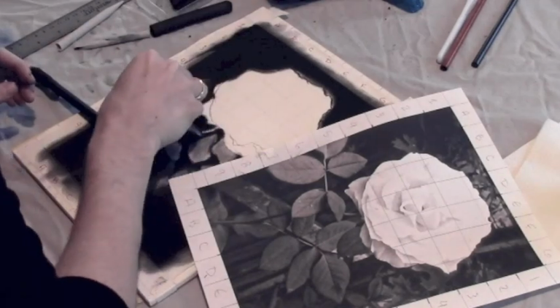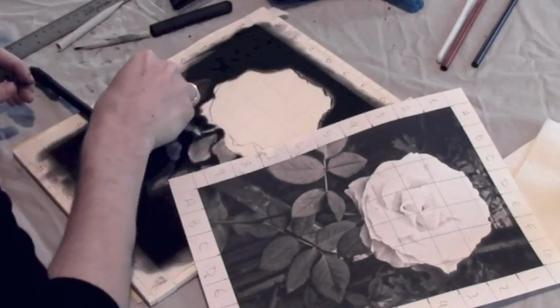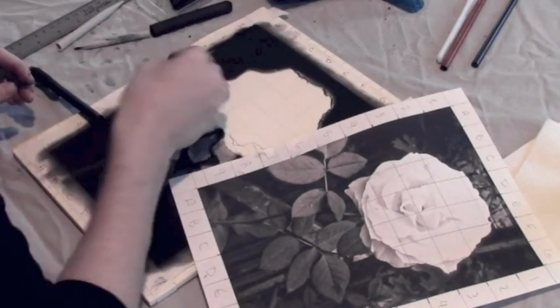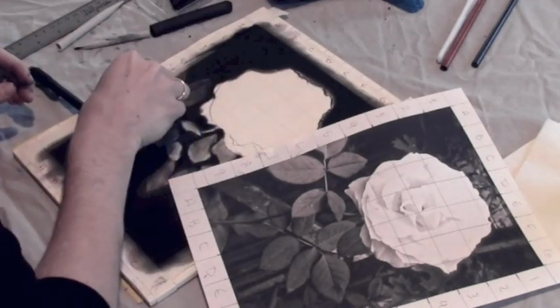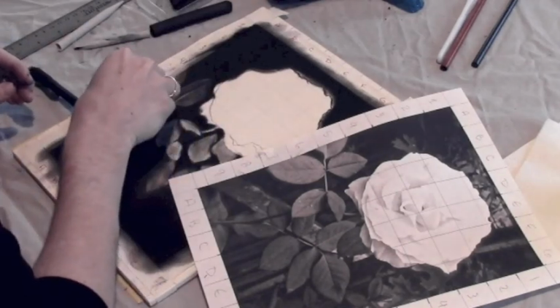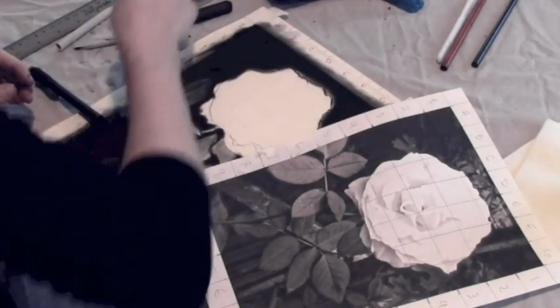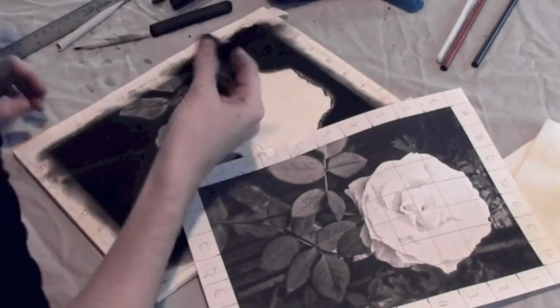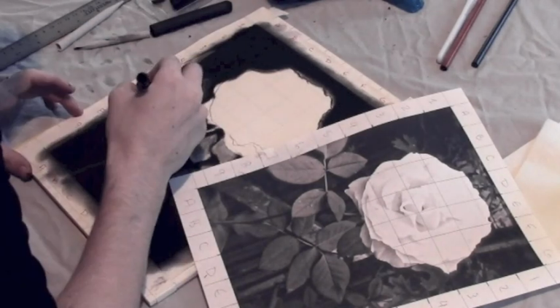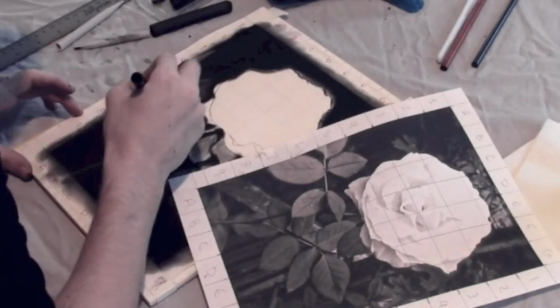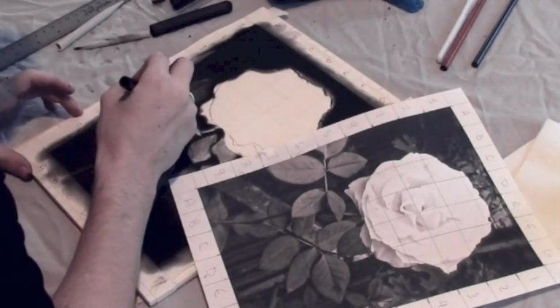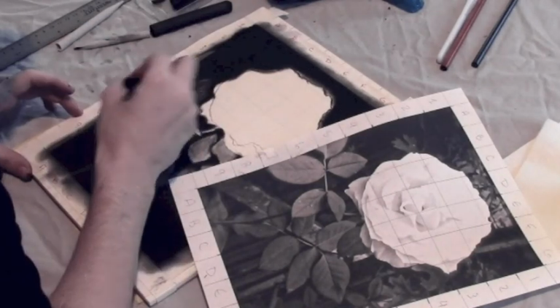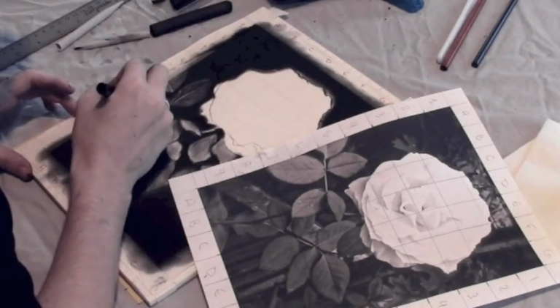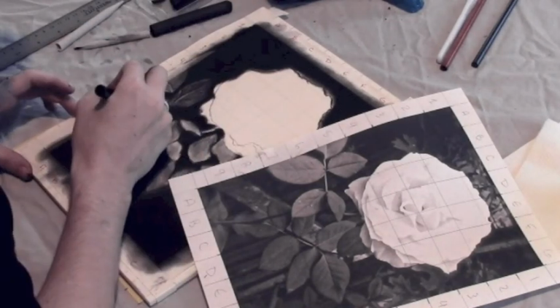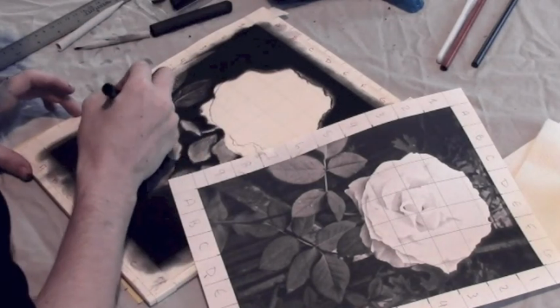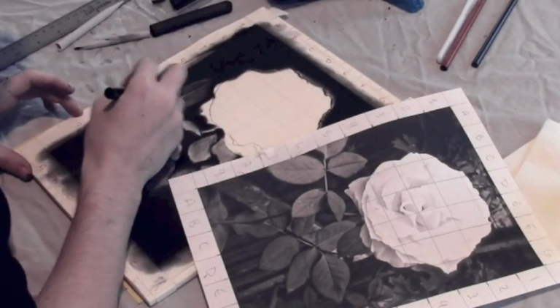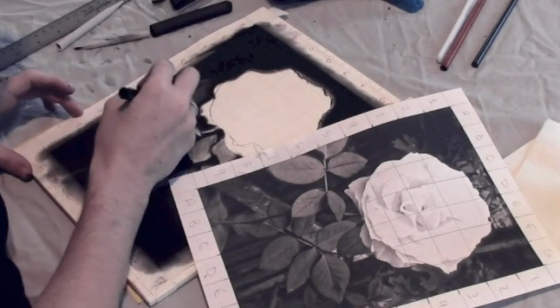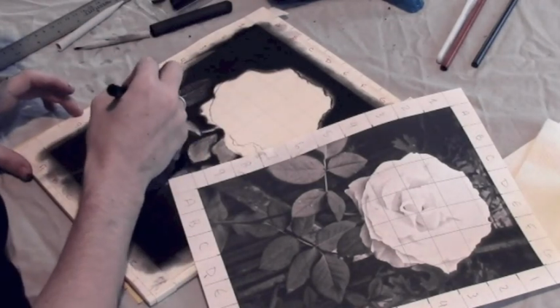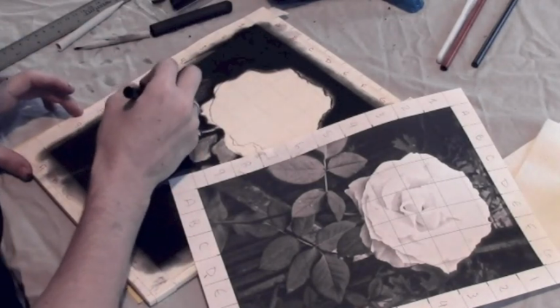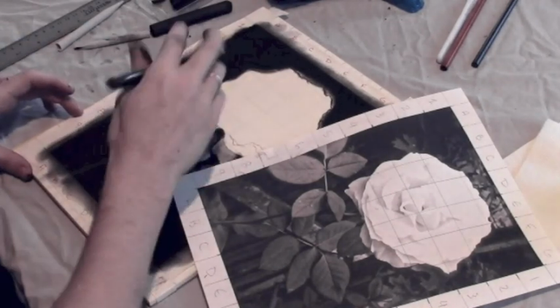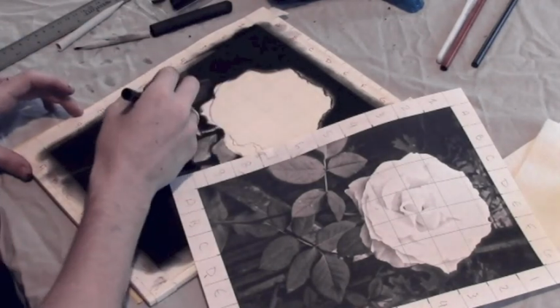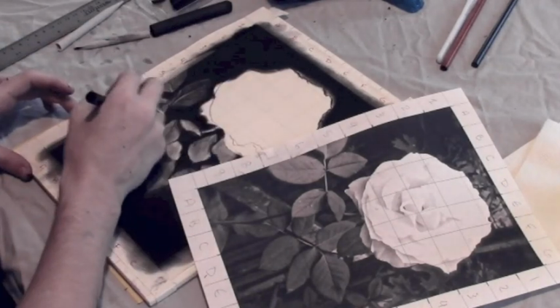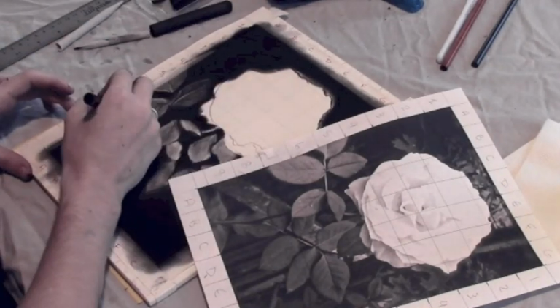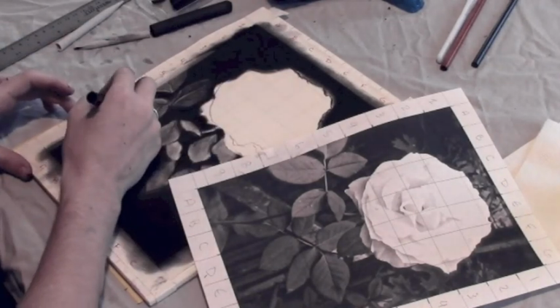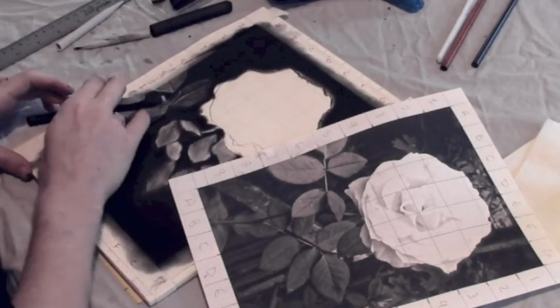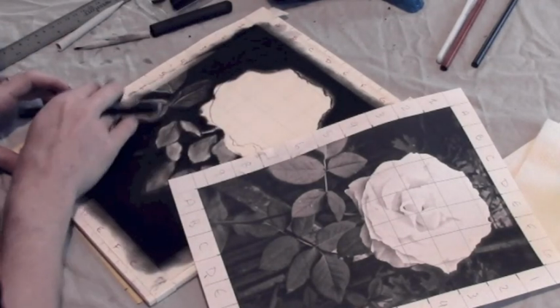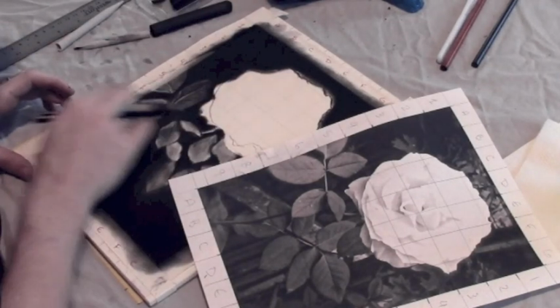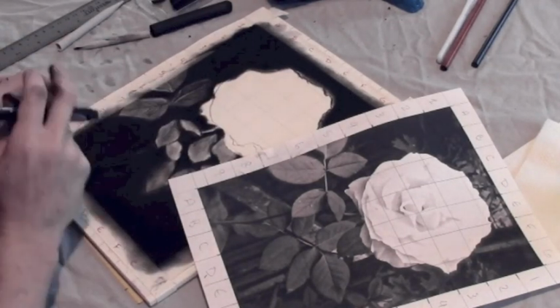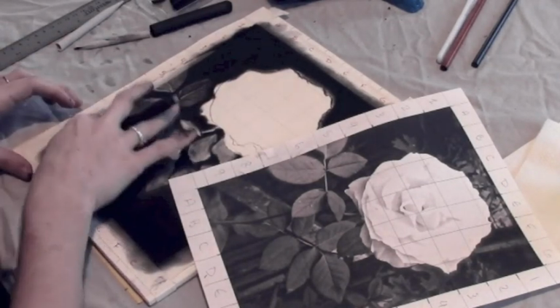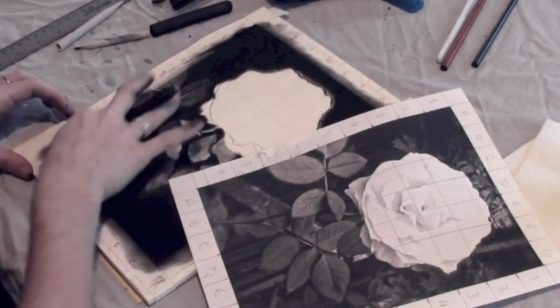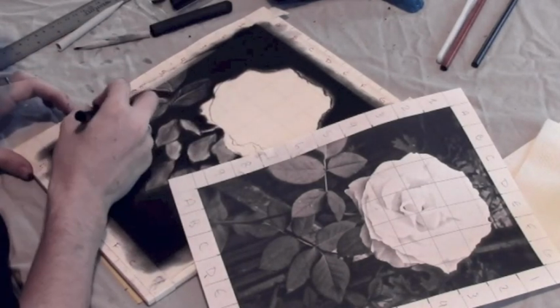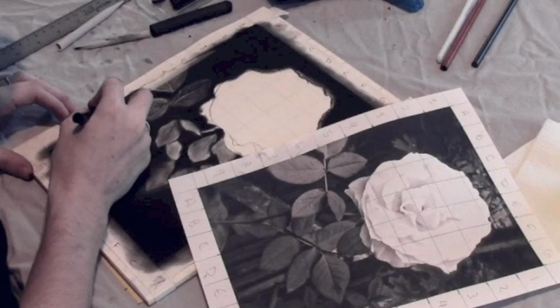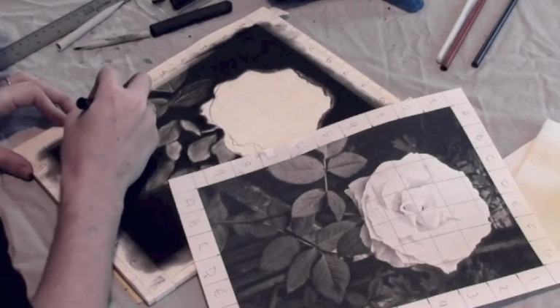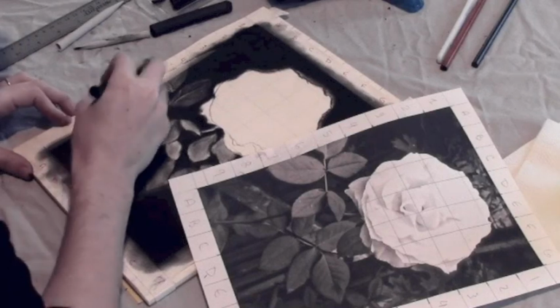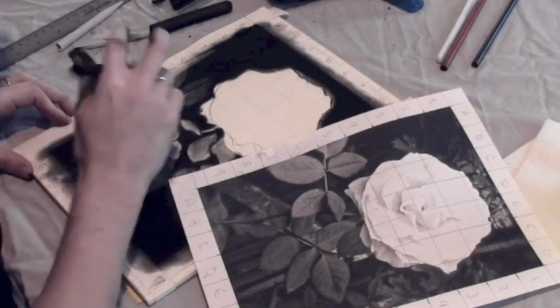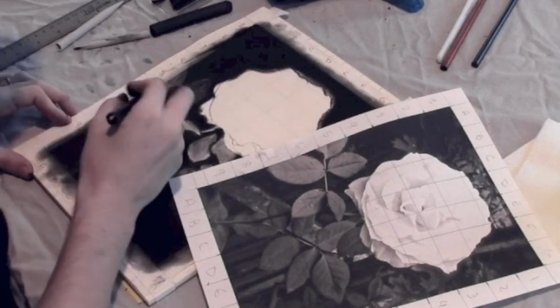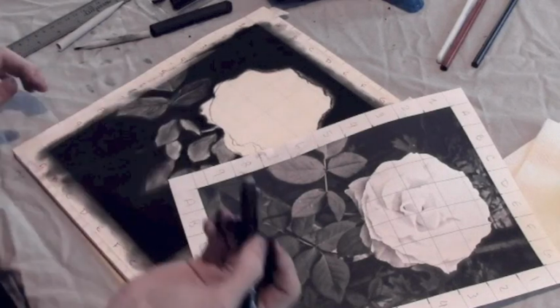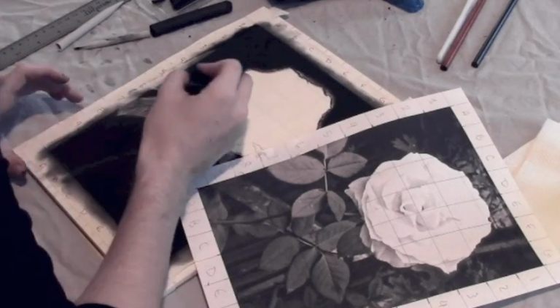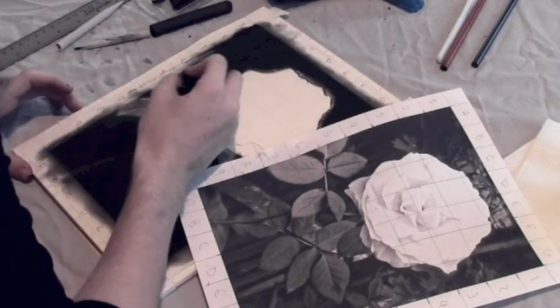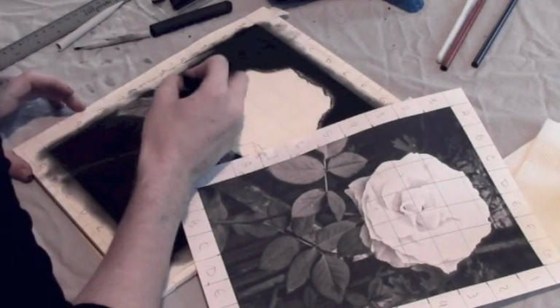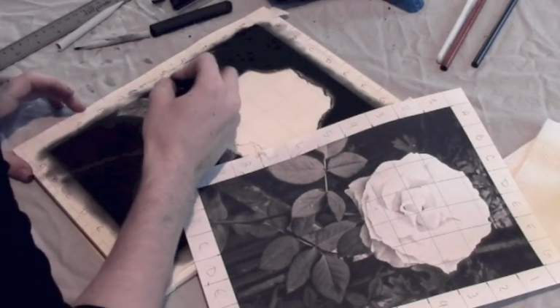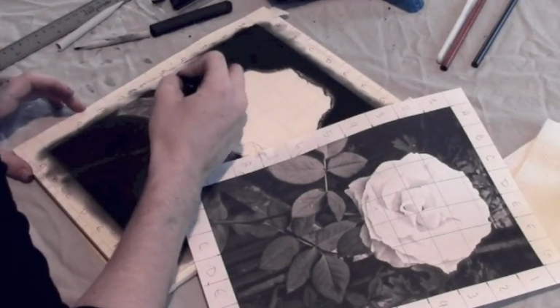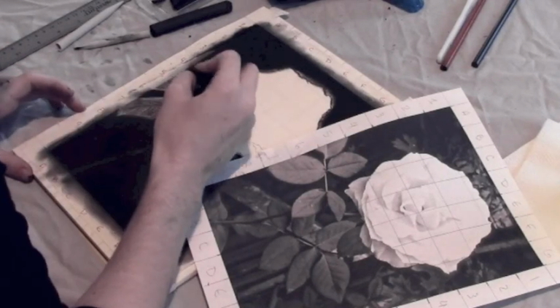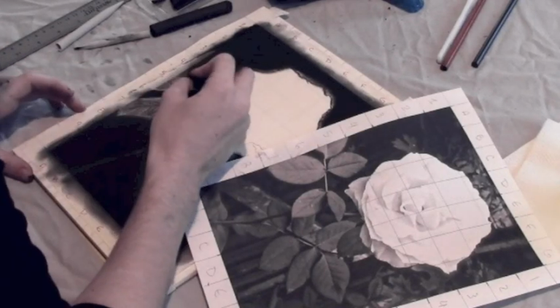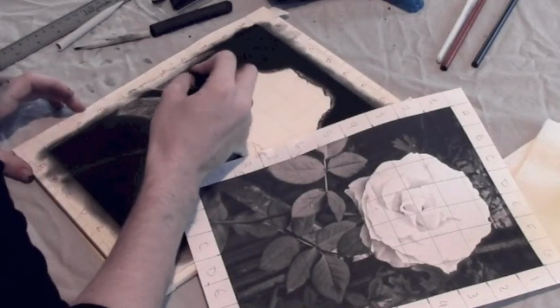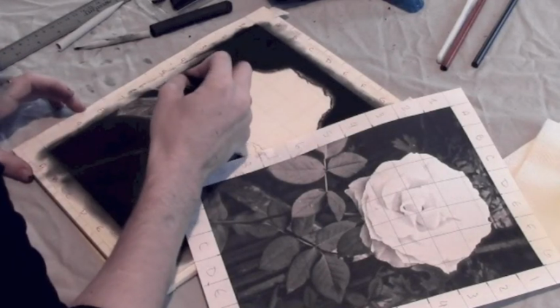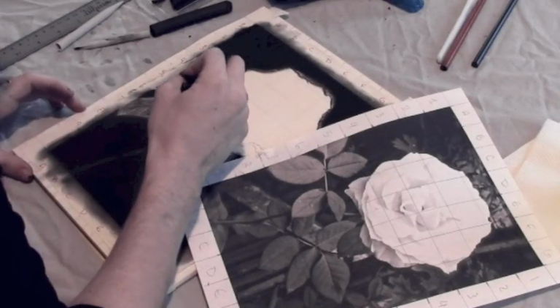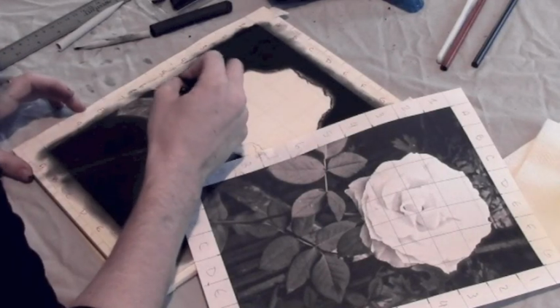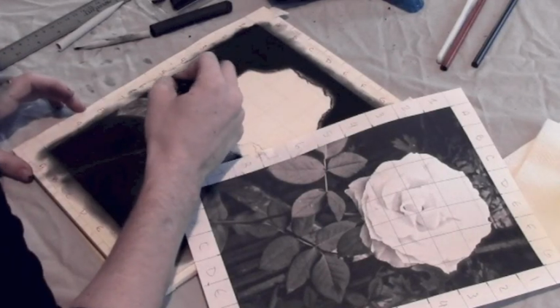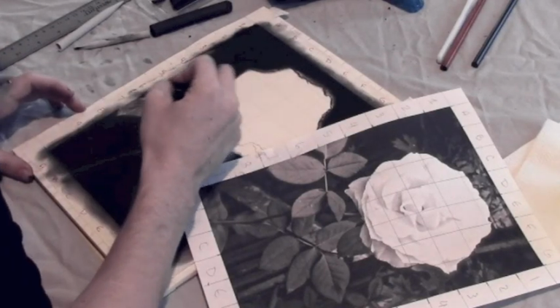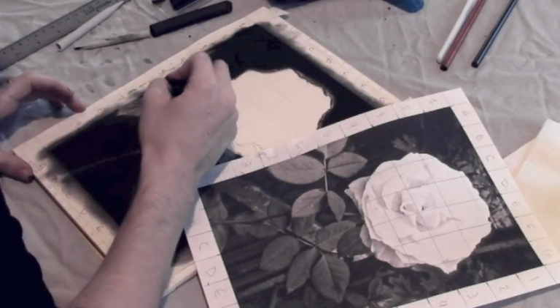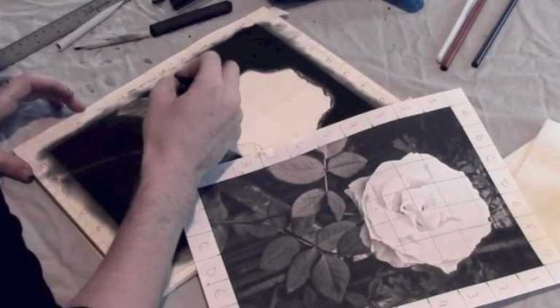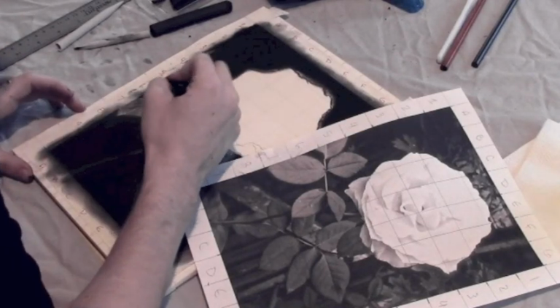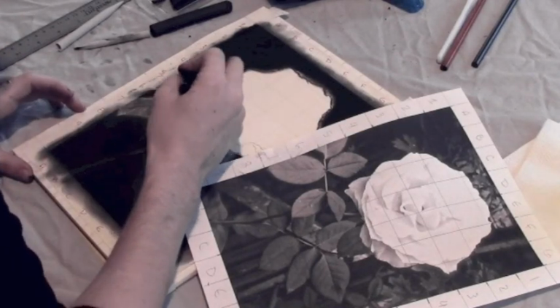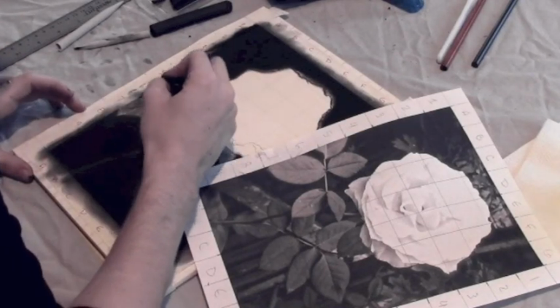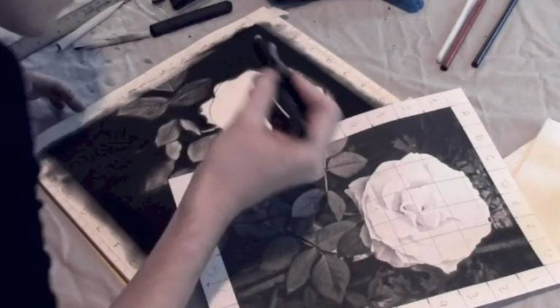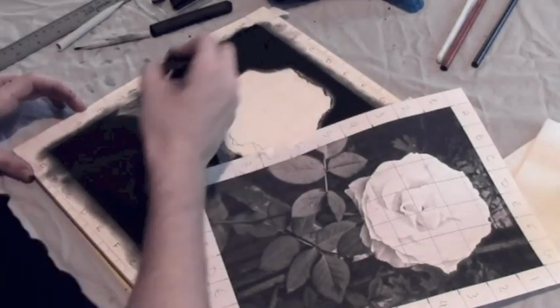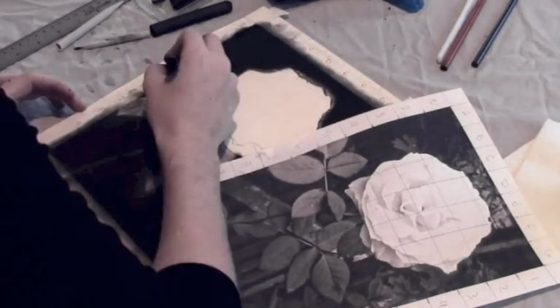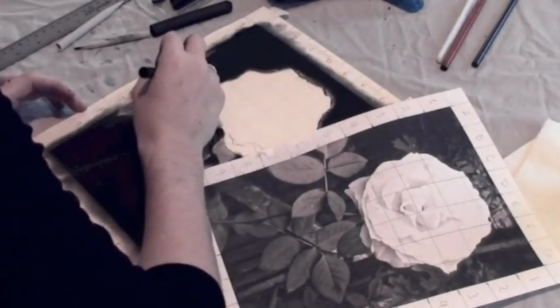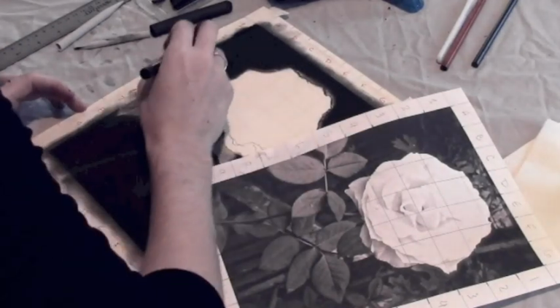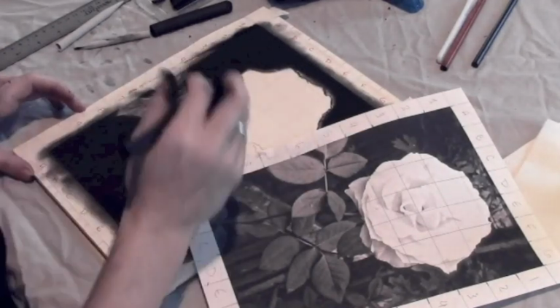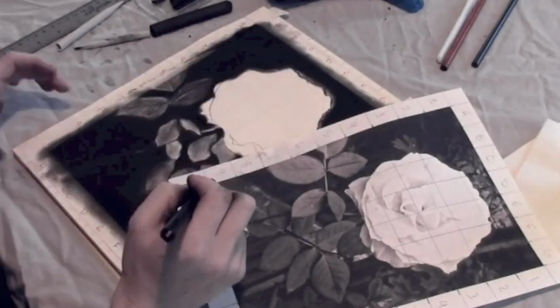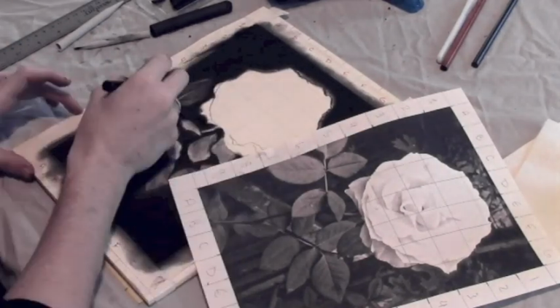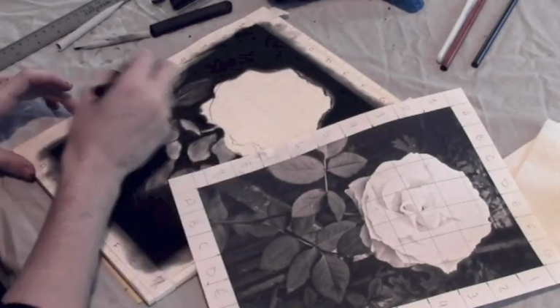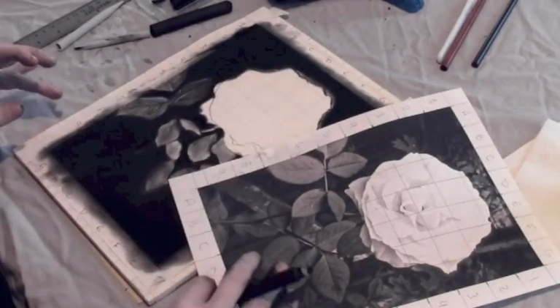By using a fine charcoal and eraser, you get to see more of the detail of the leaf, like the little veins and any blemishes that the leaves may have.